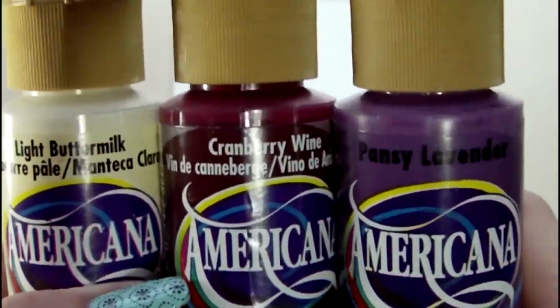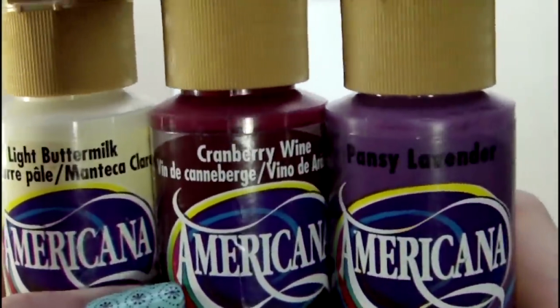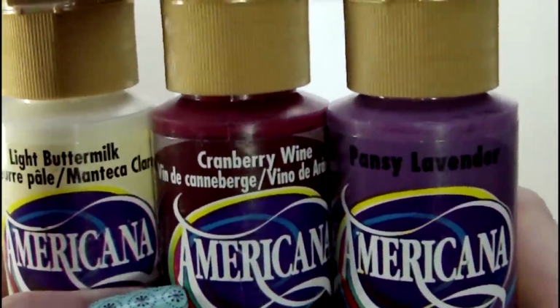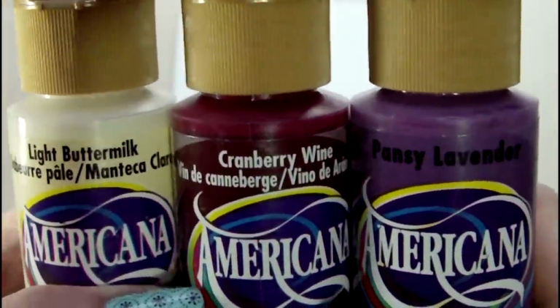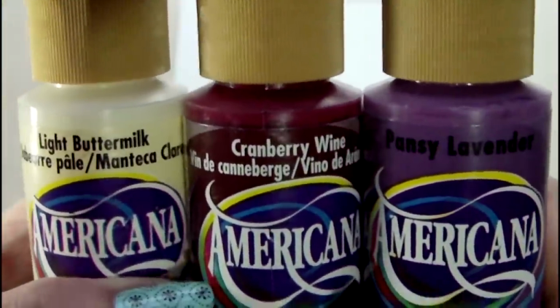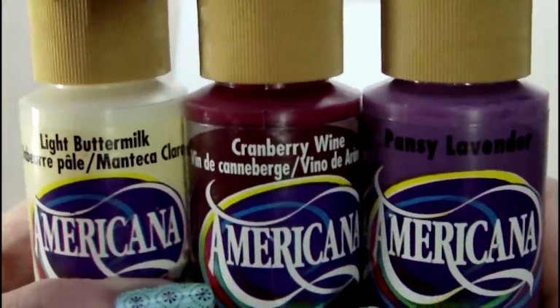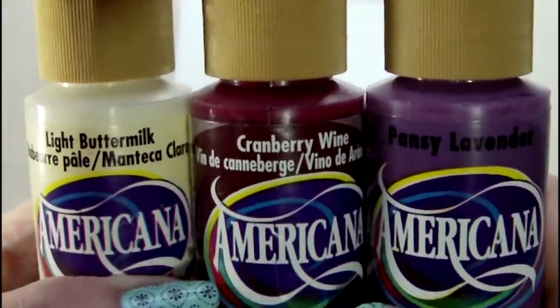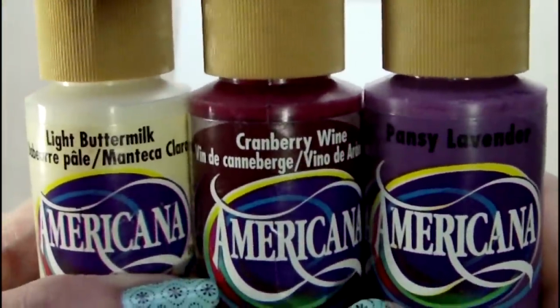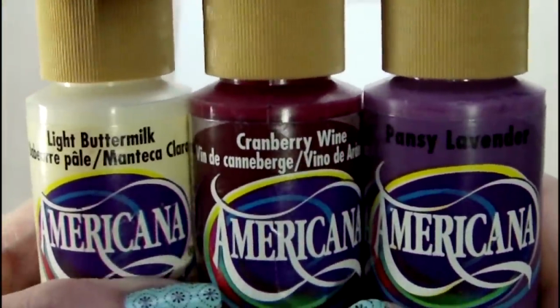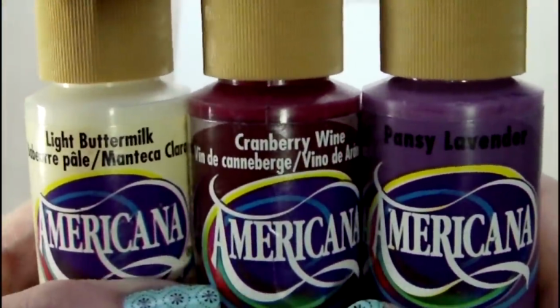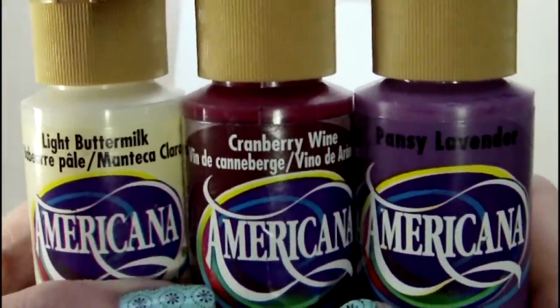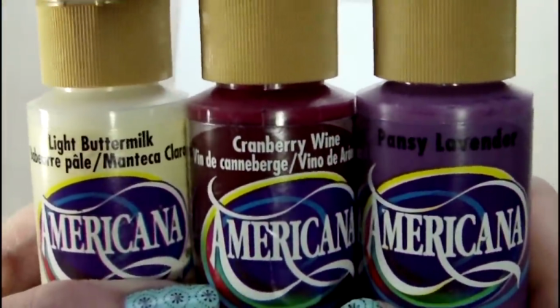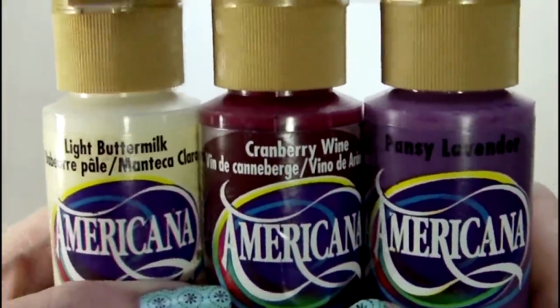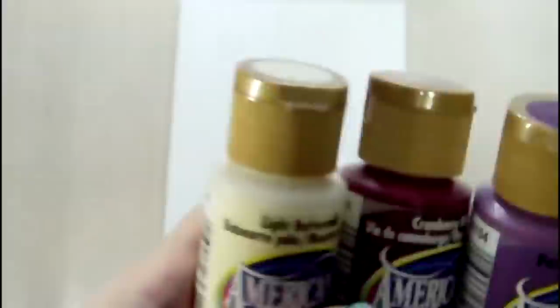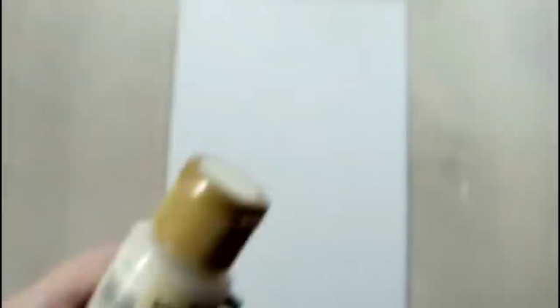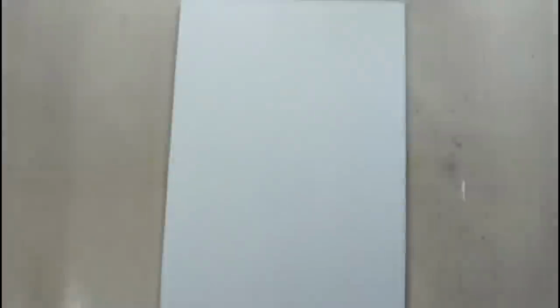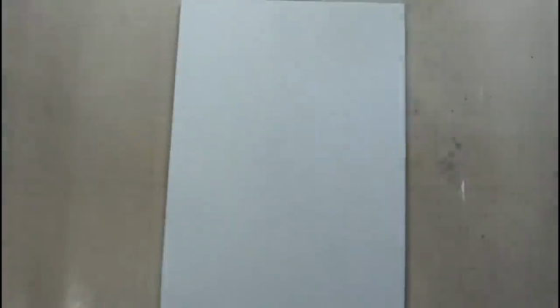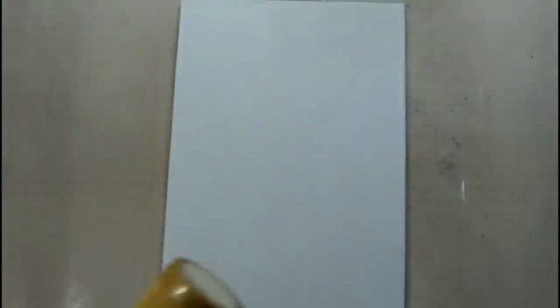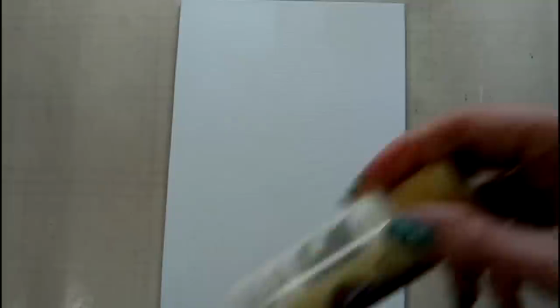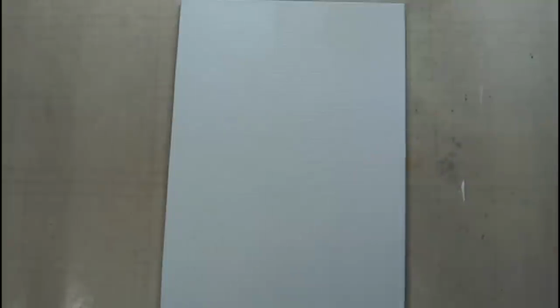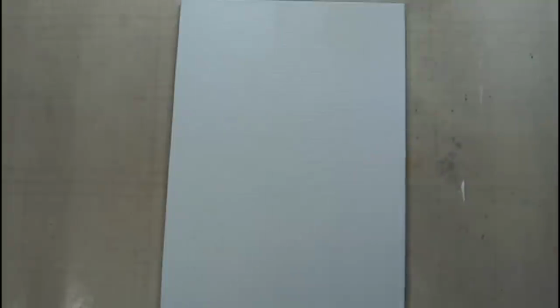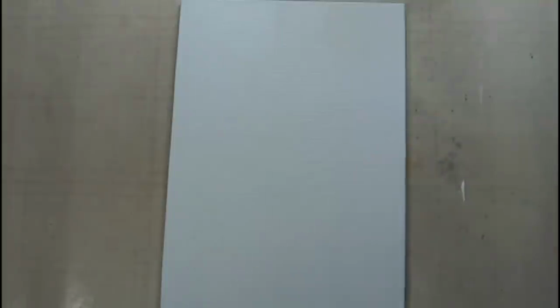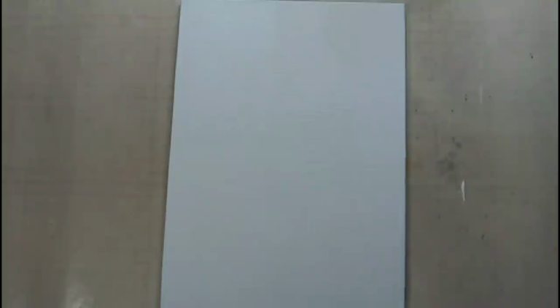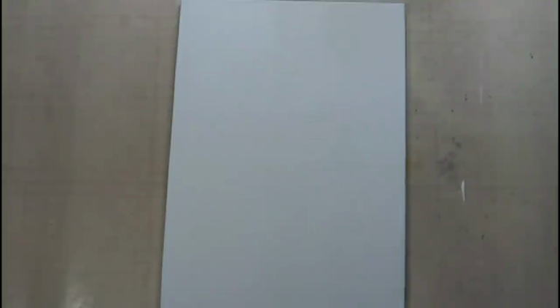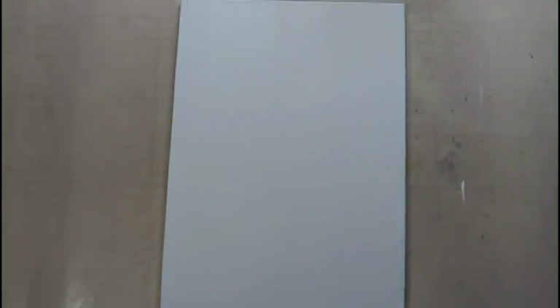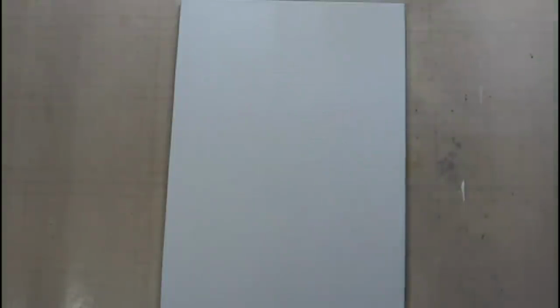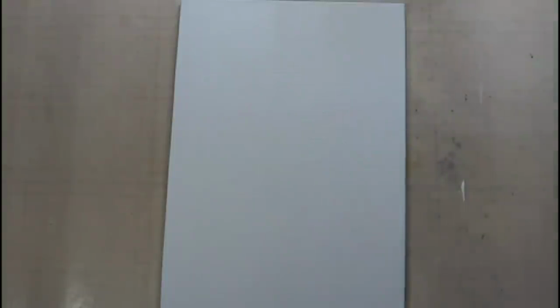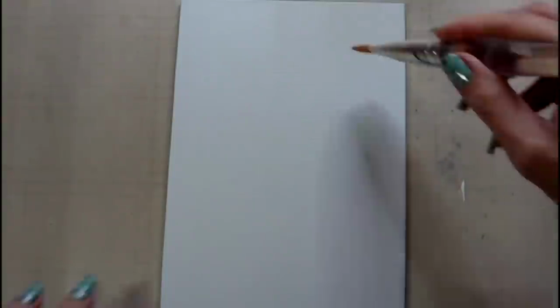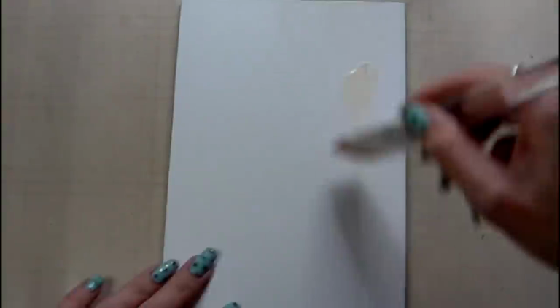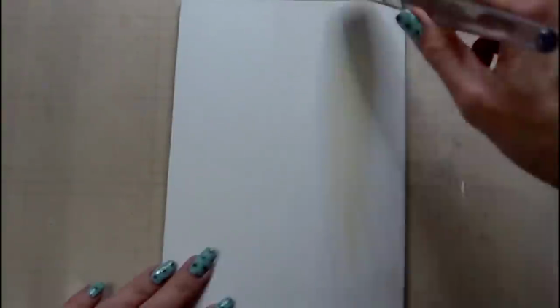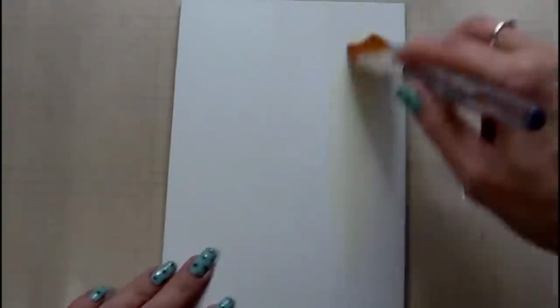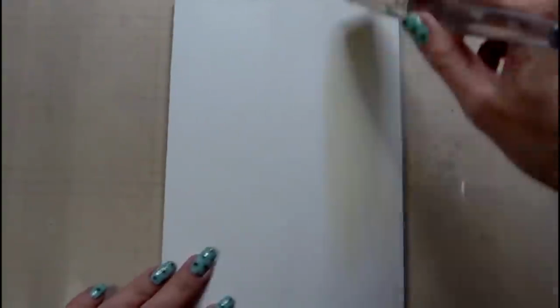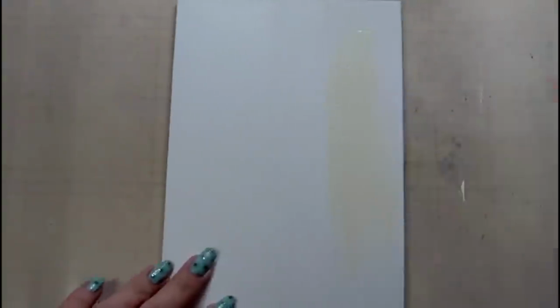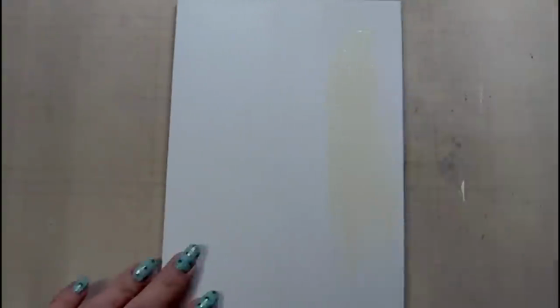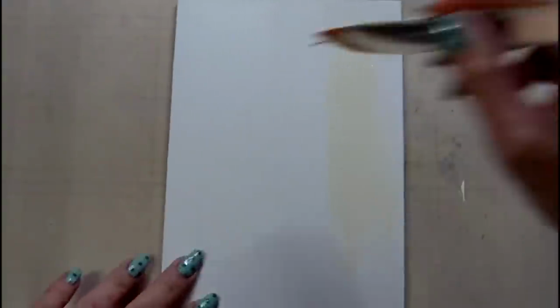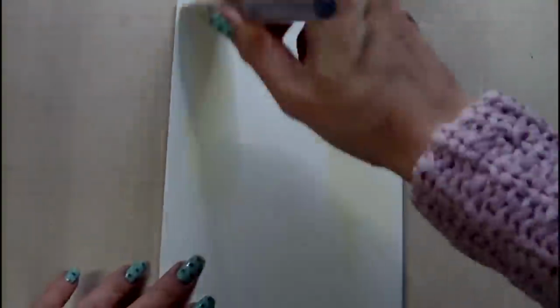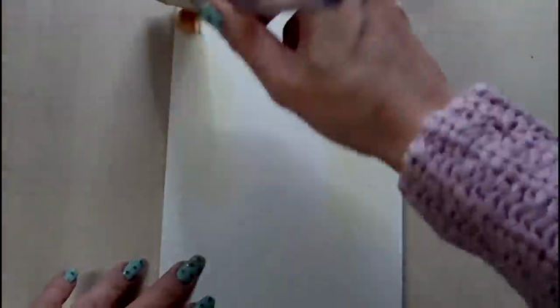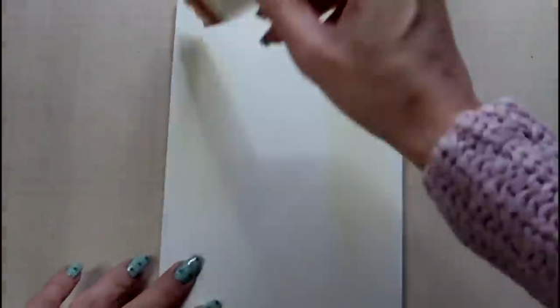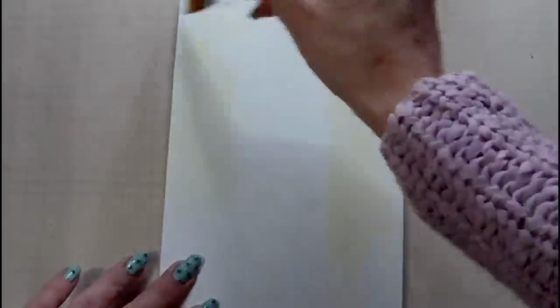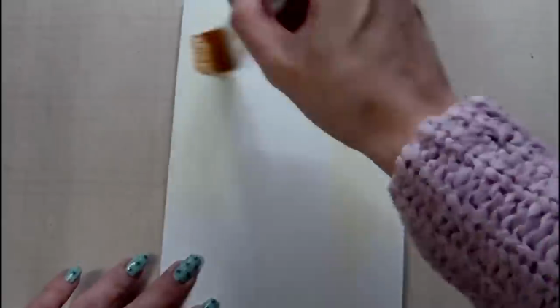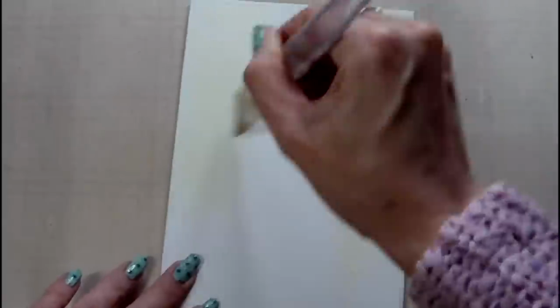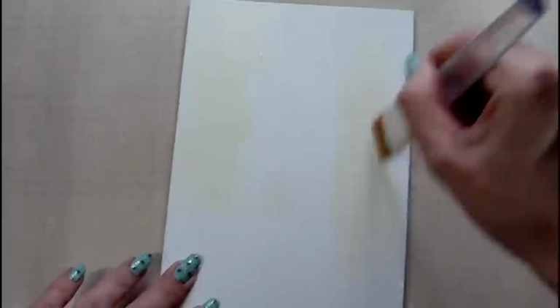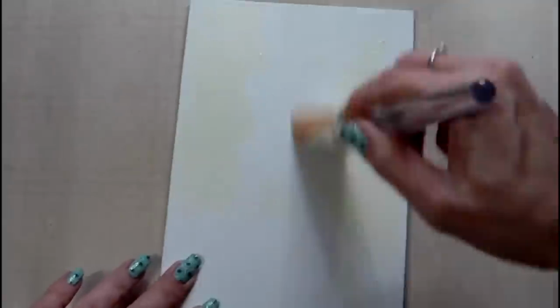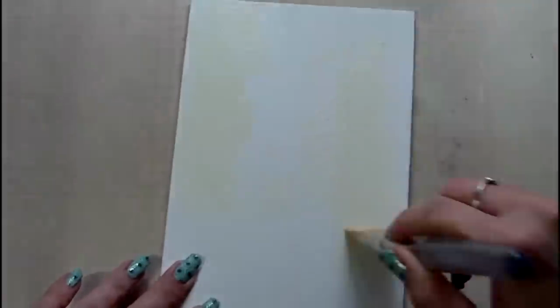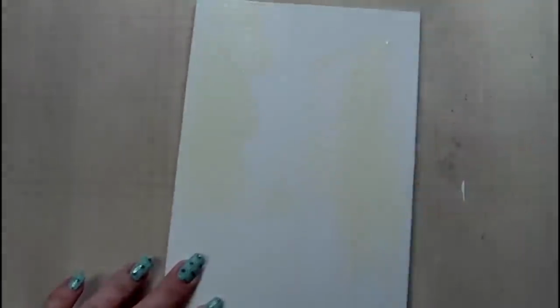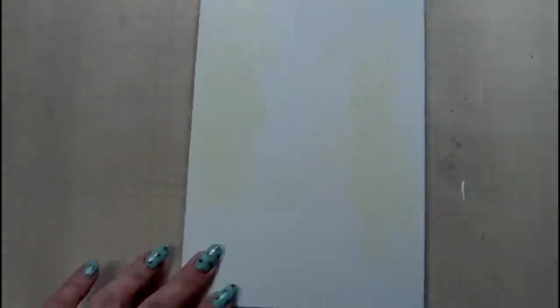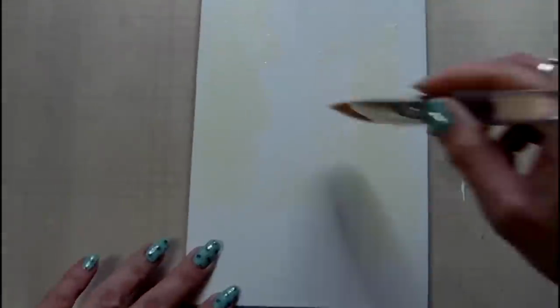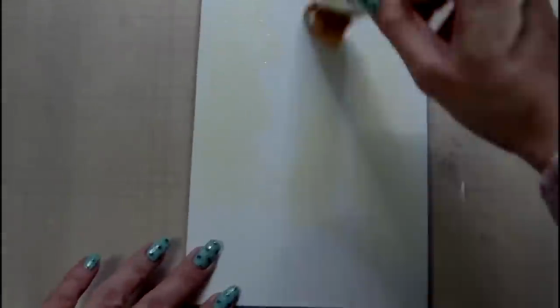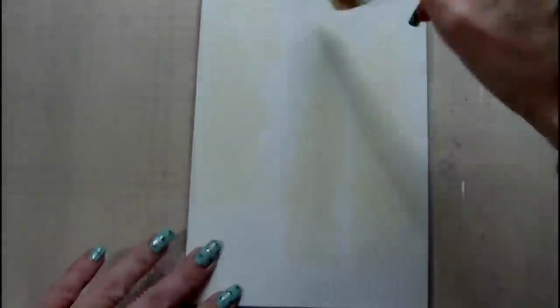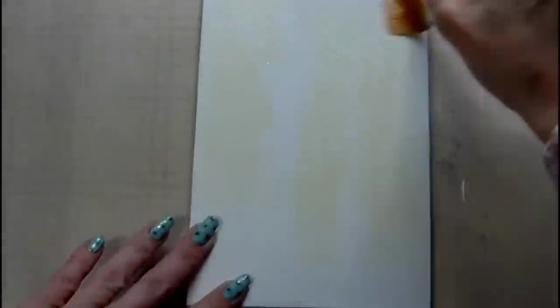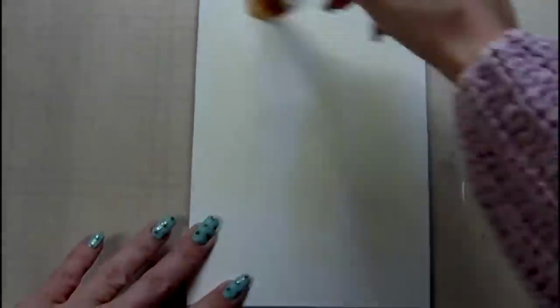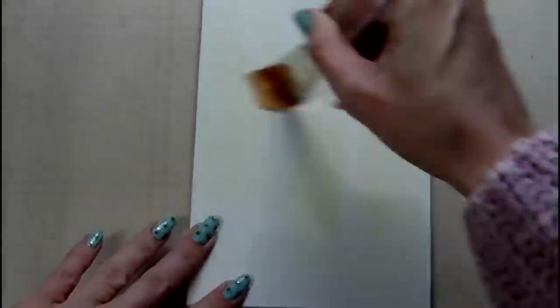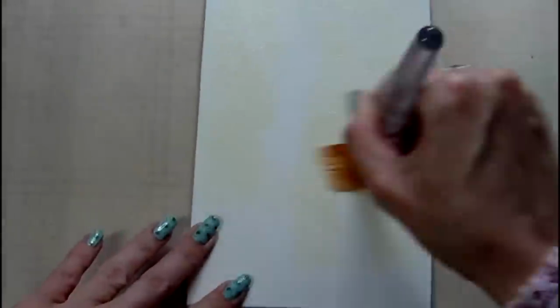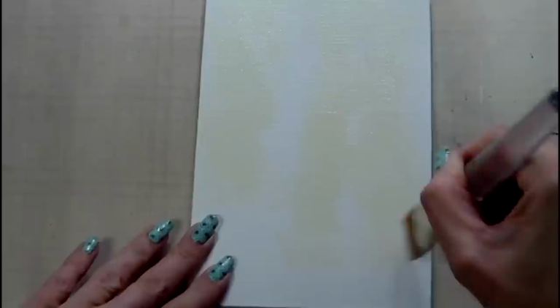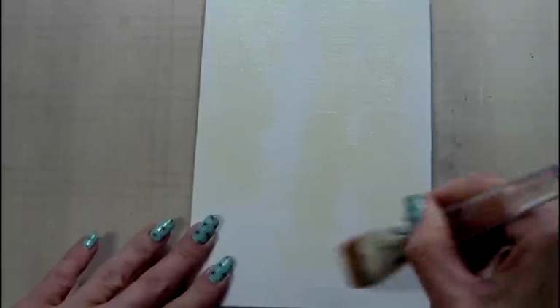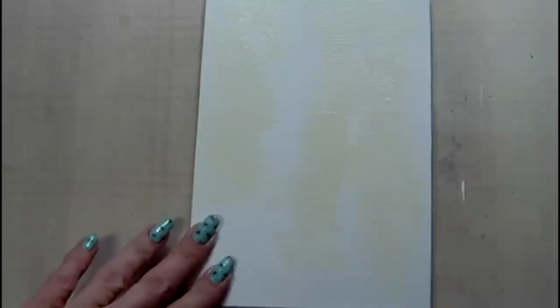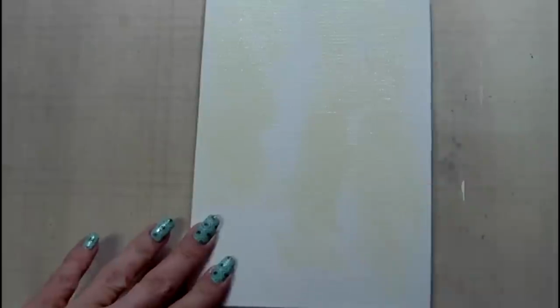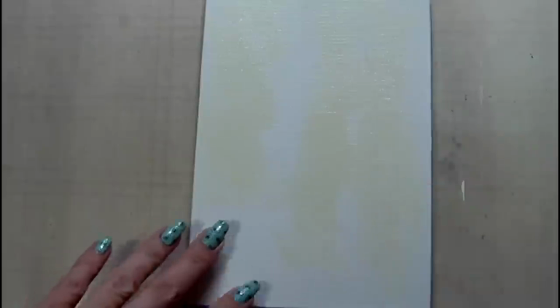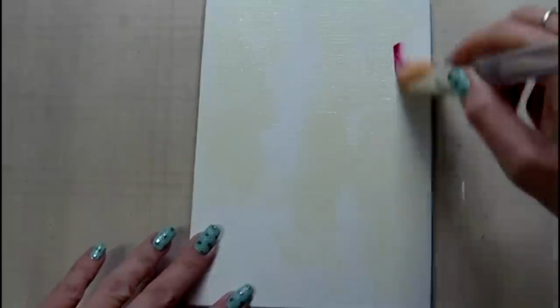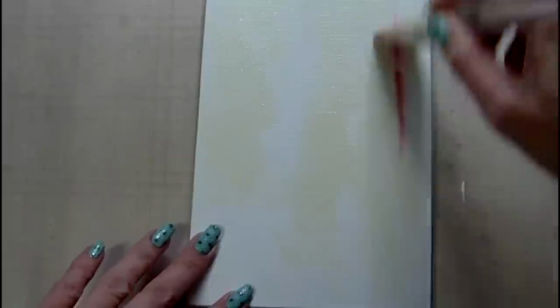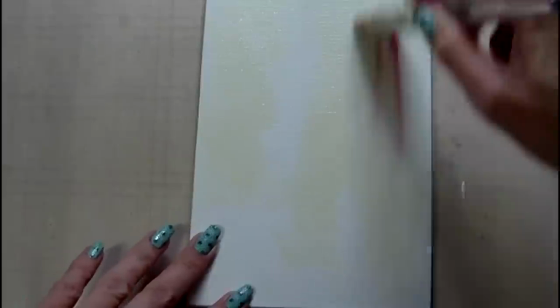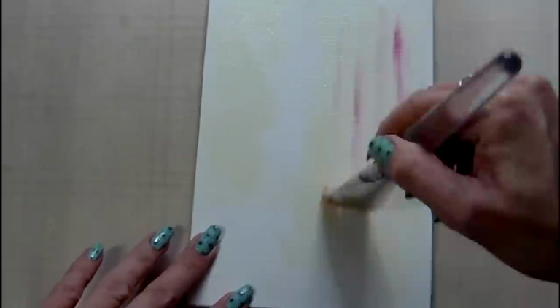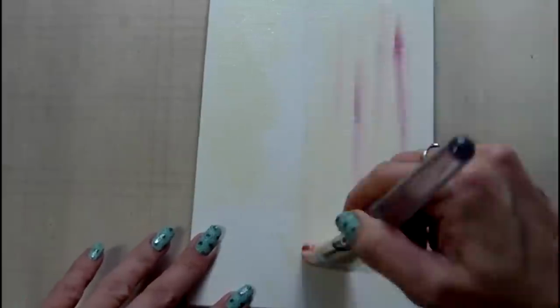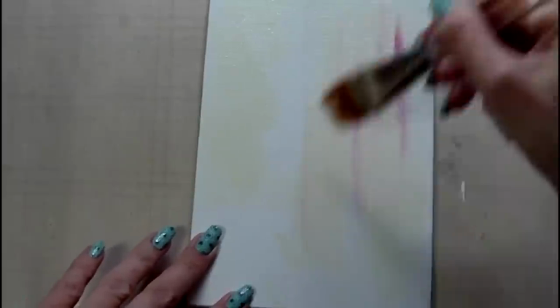To begin with I've taken some Americana paint in three different shades and I'm applying these for the base of the background.